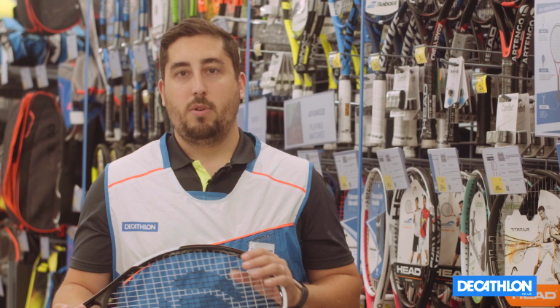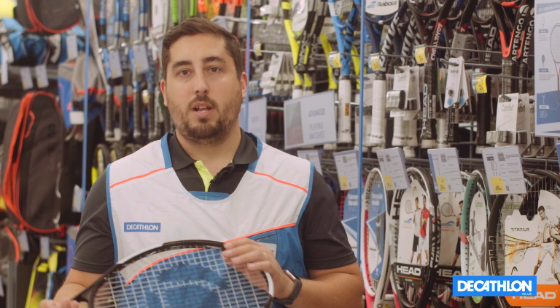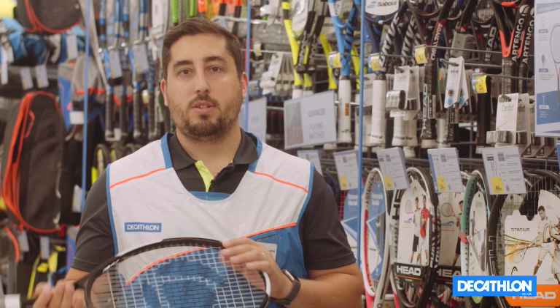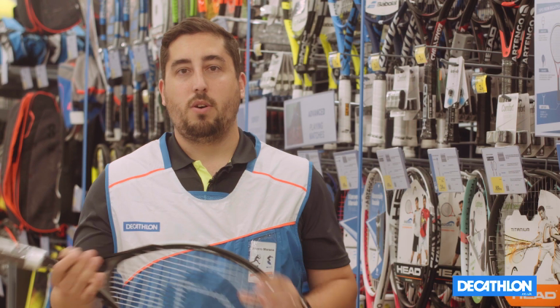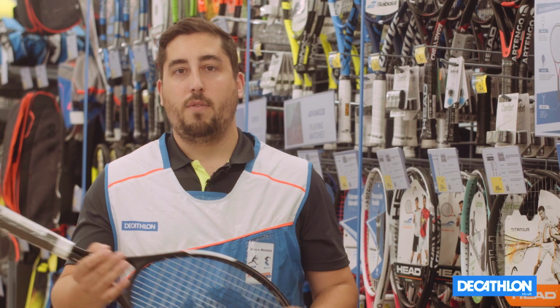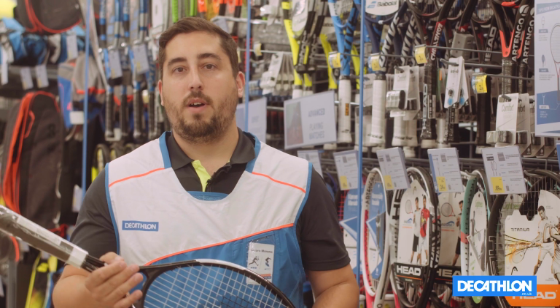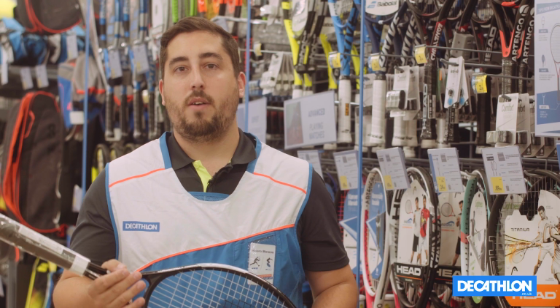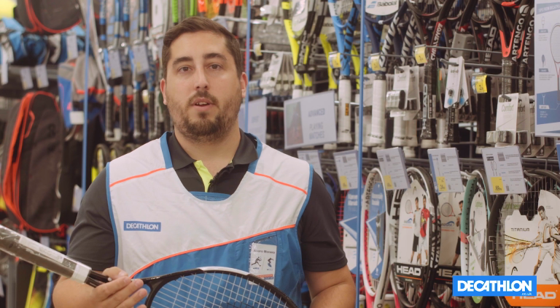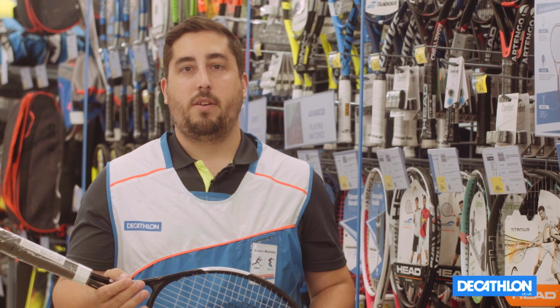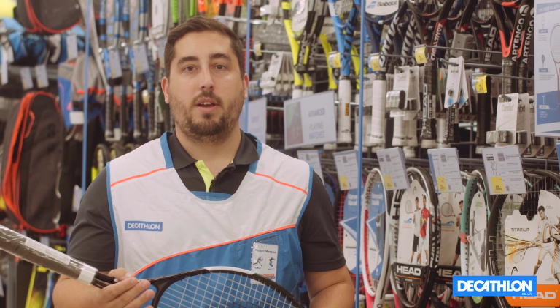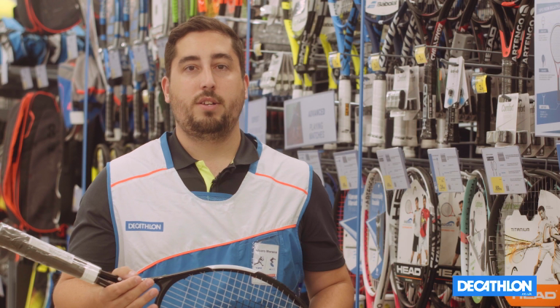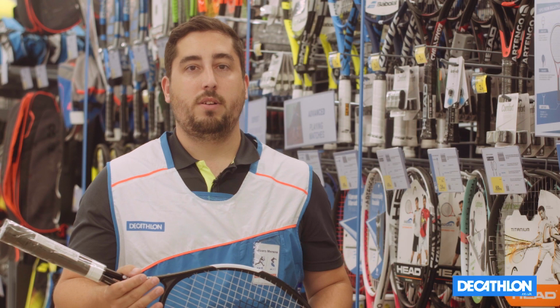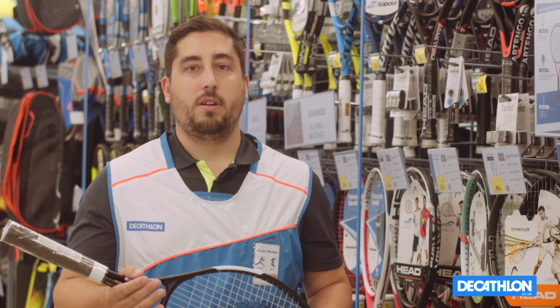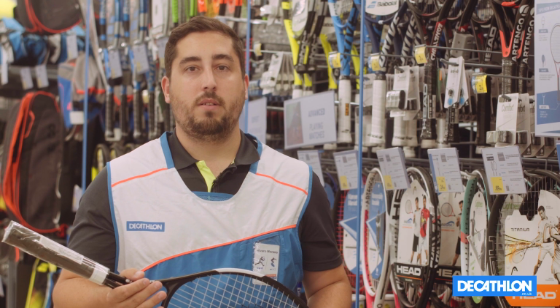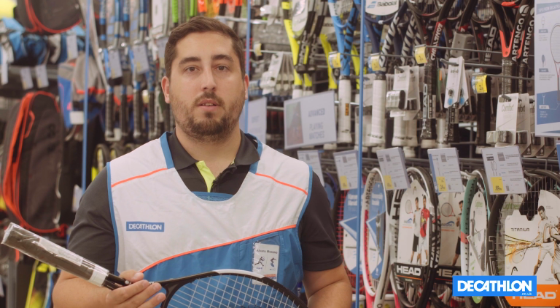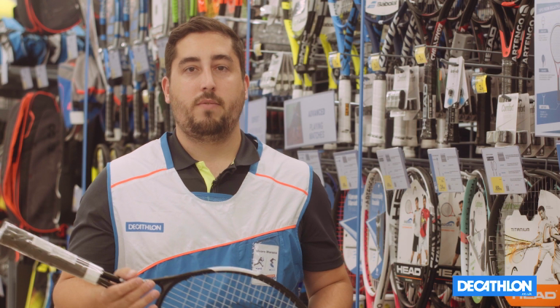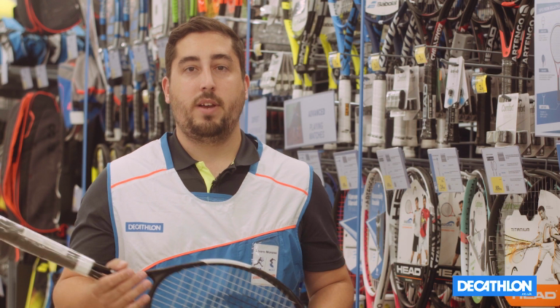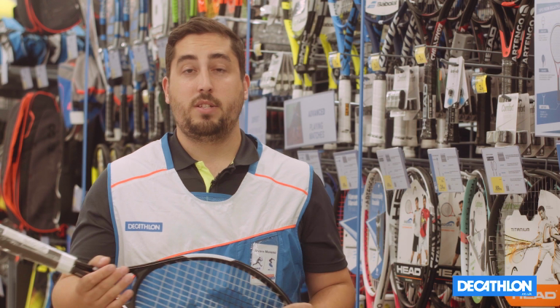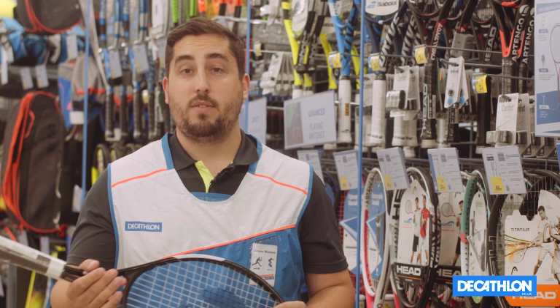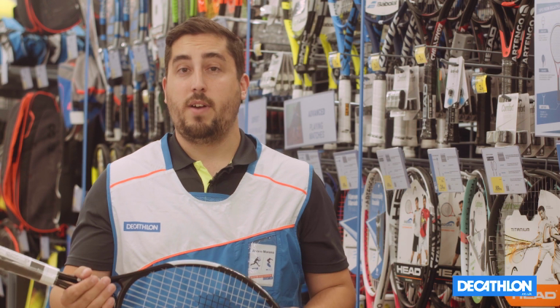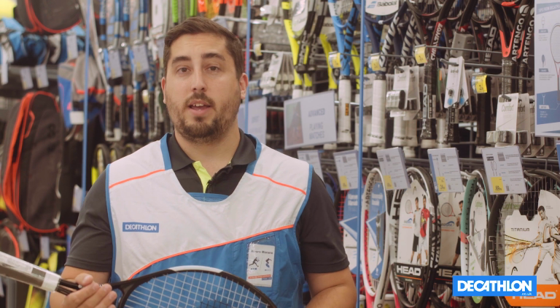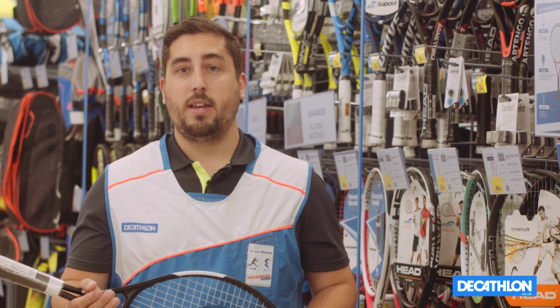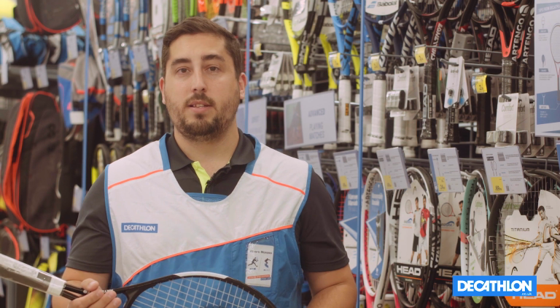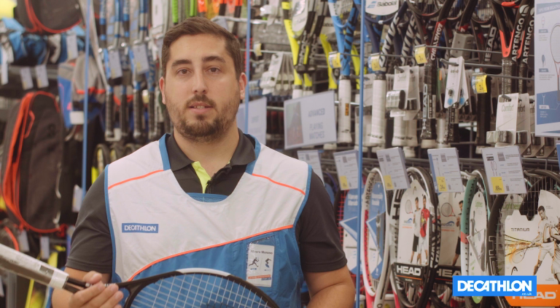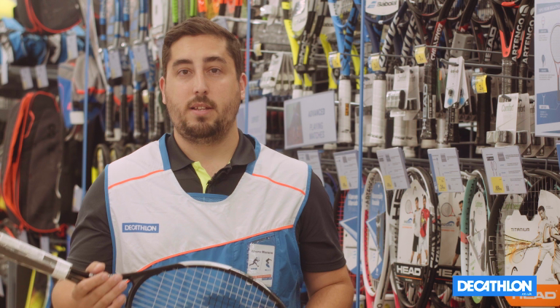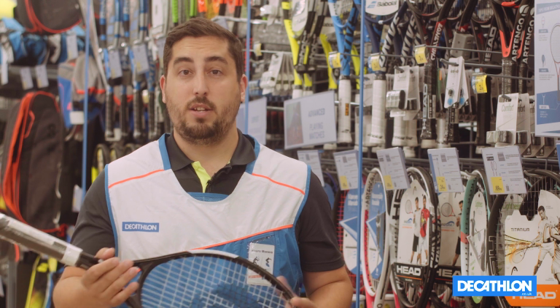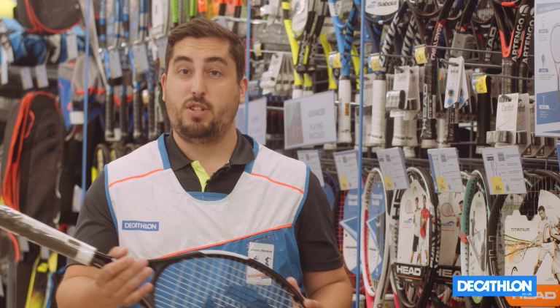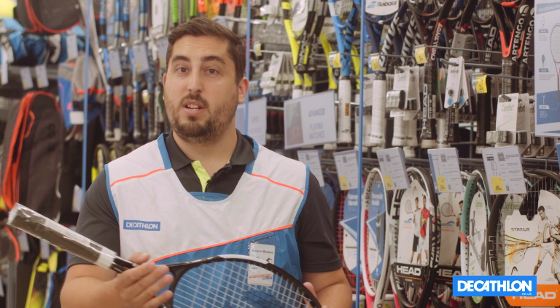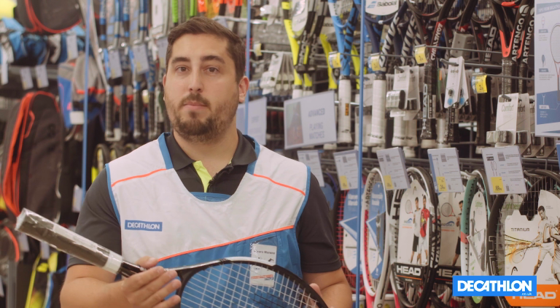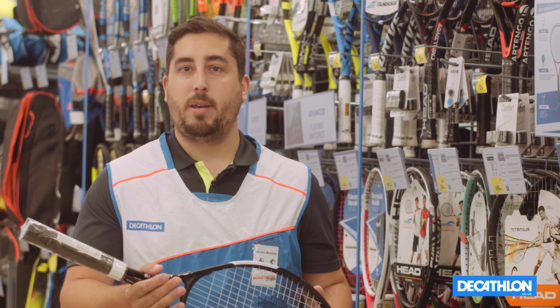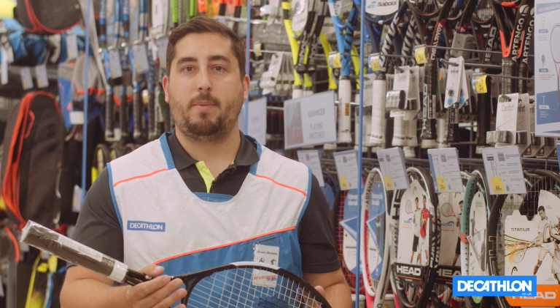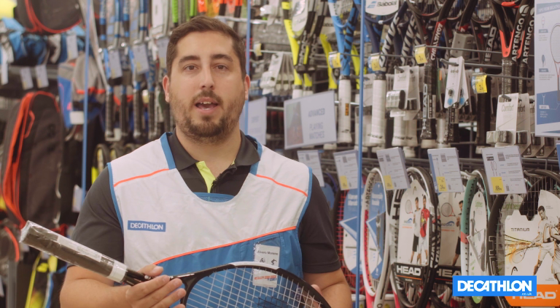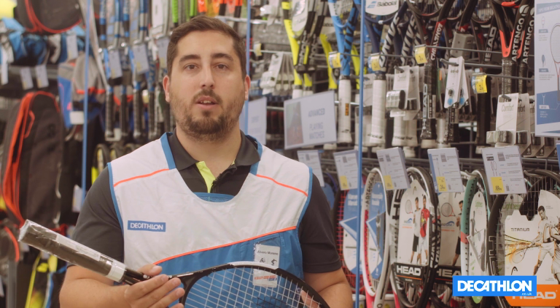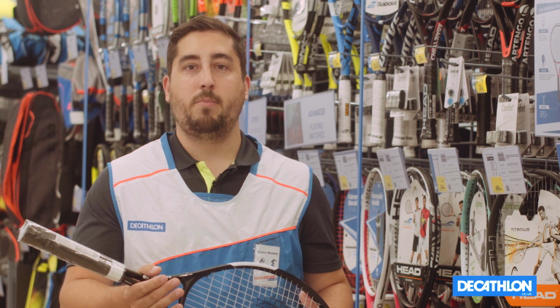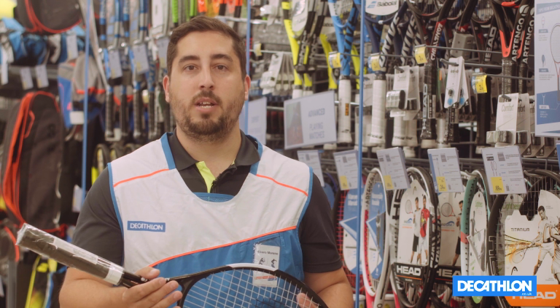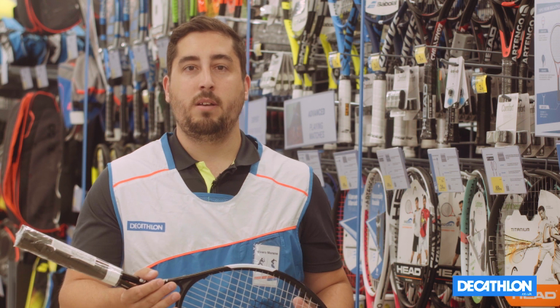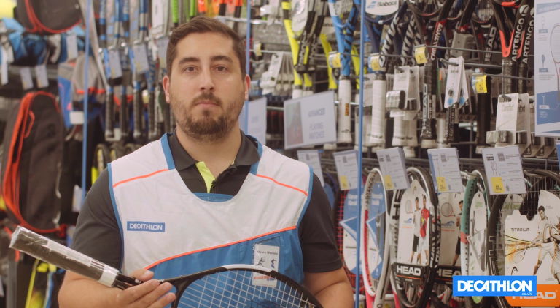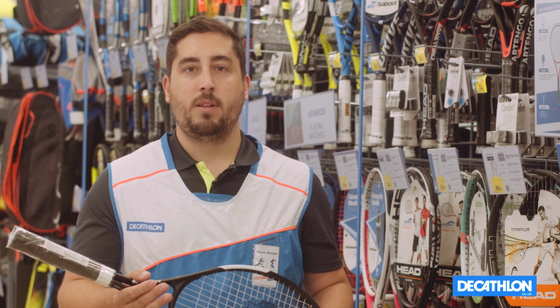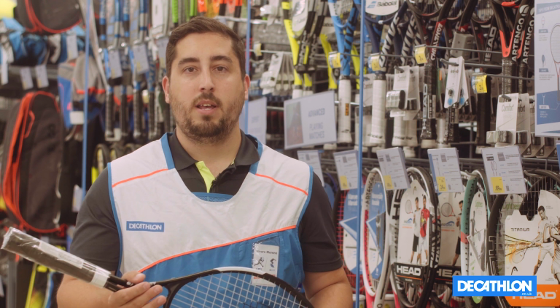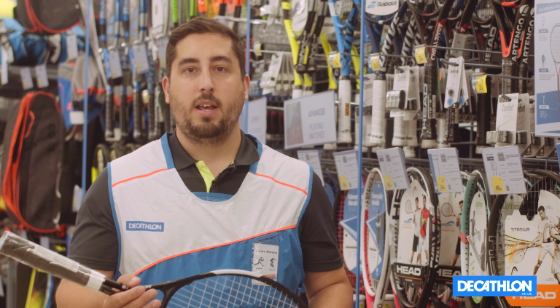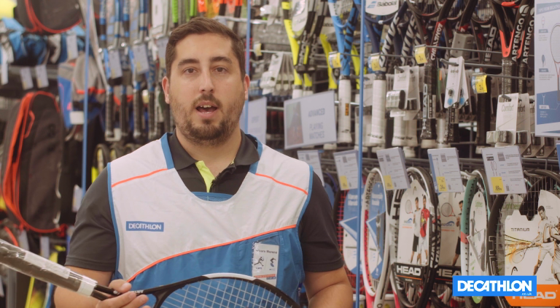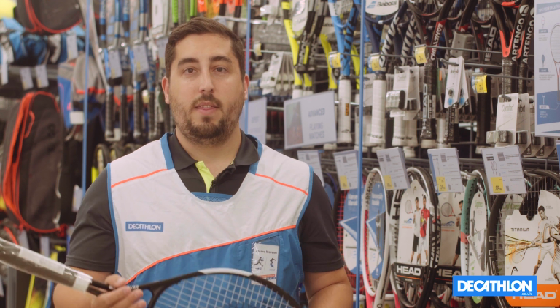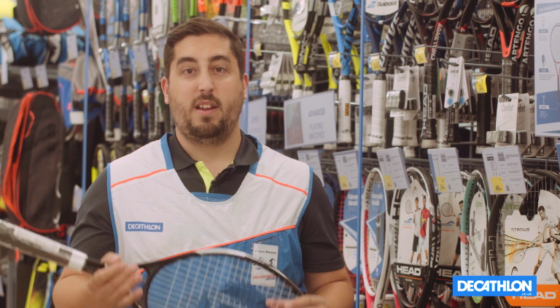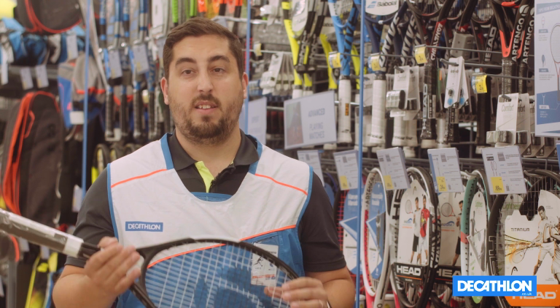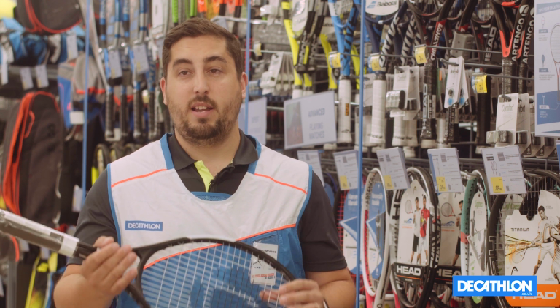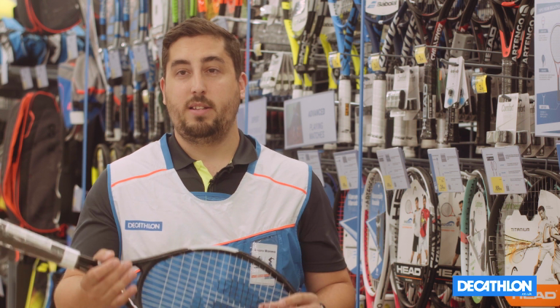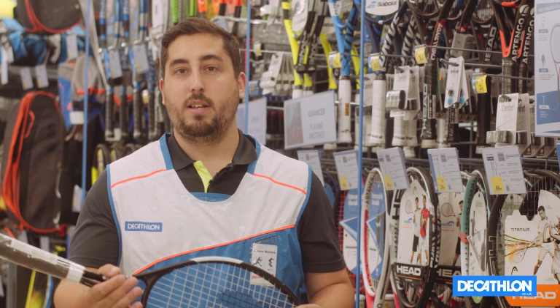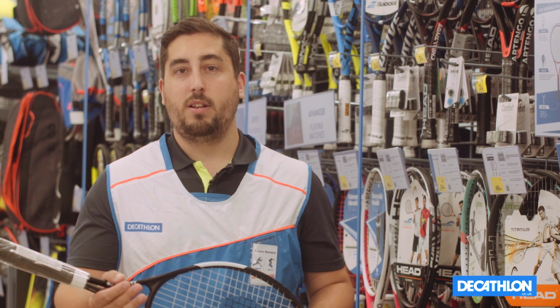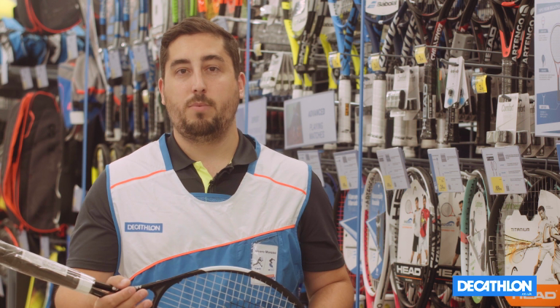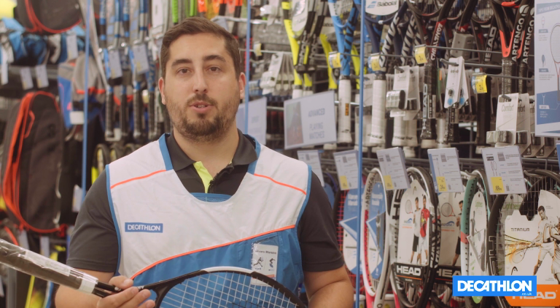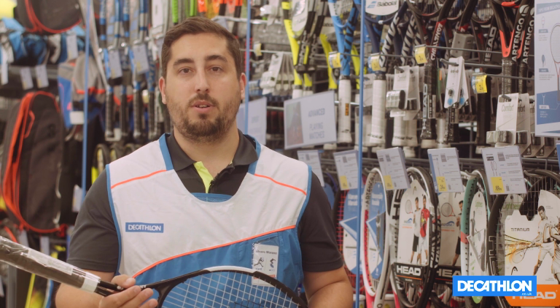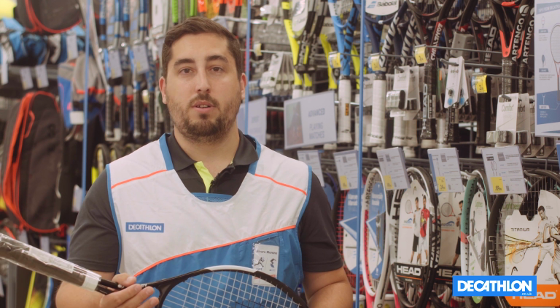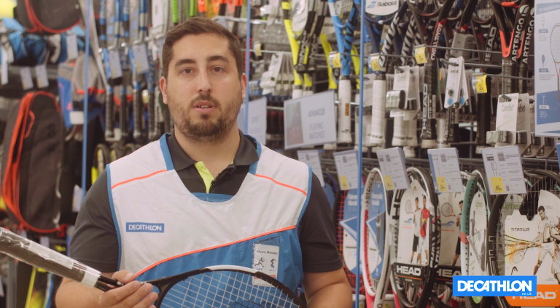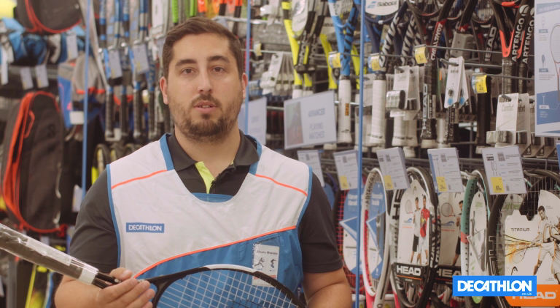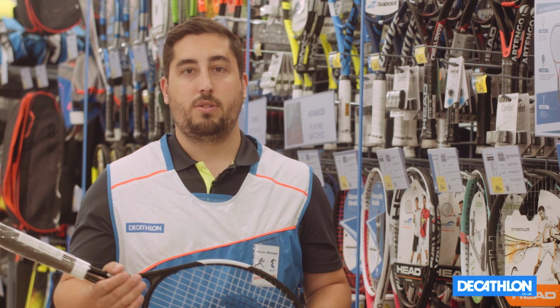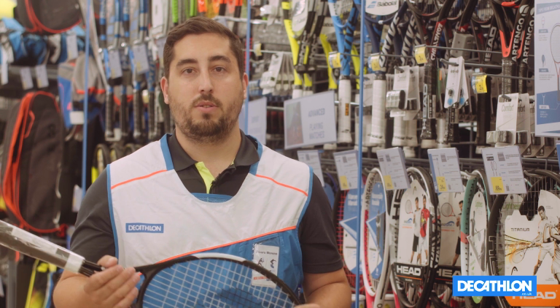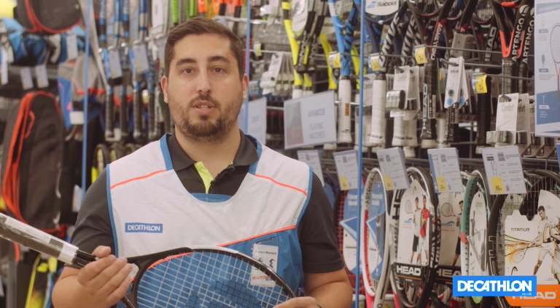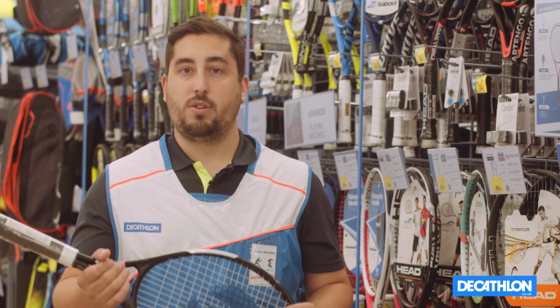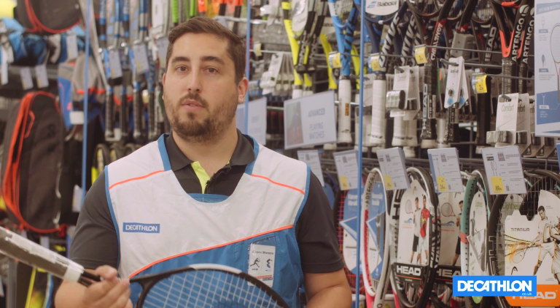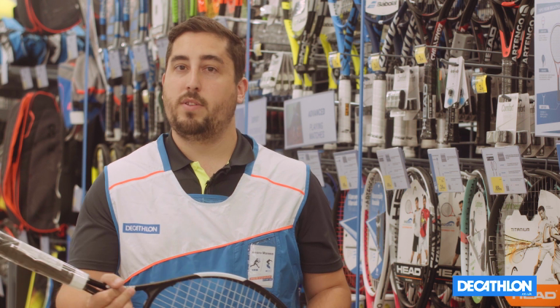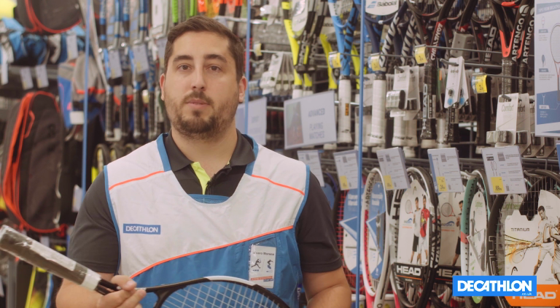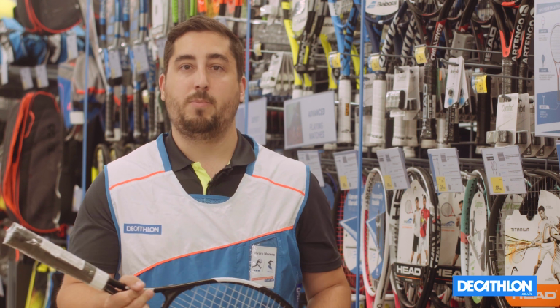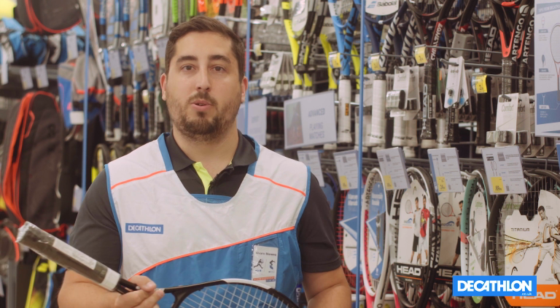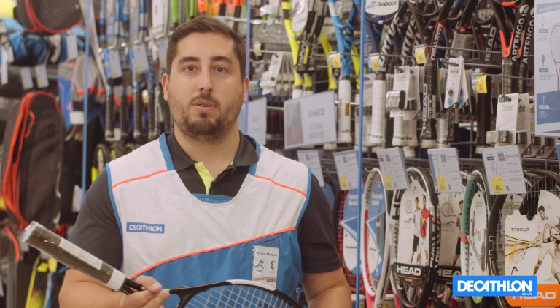We also offer a recreational range of rackets that are generally made from aluminium and are the ideal option to discover the sport.